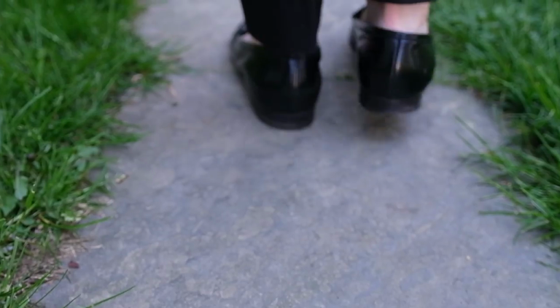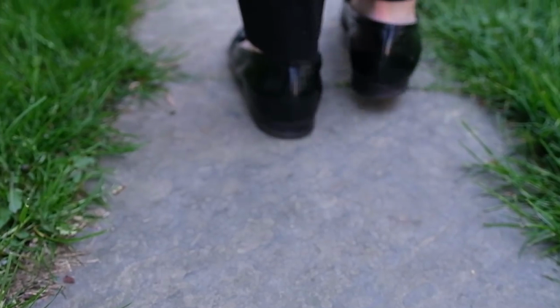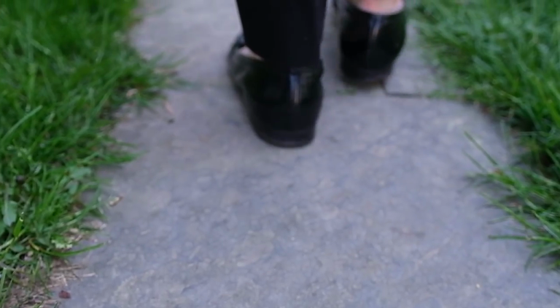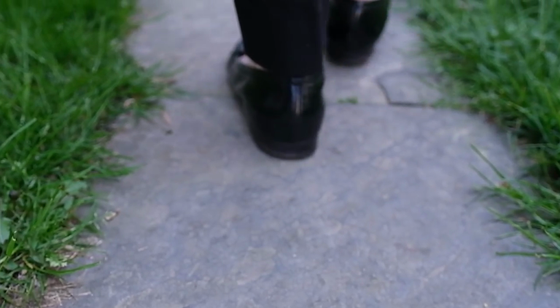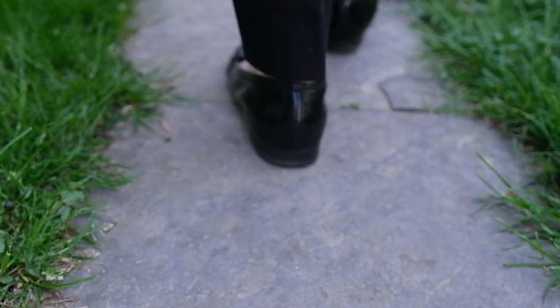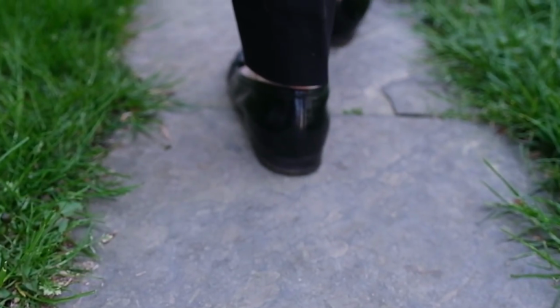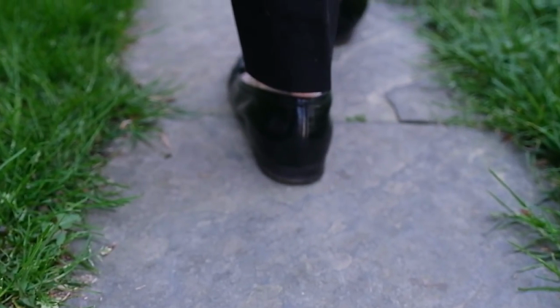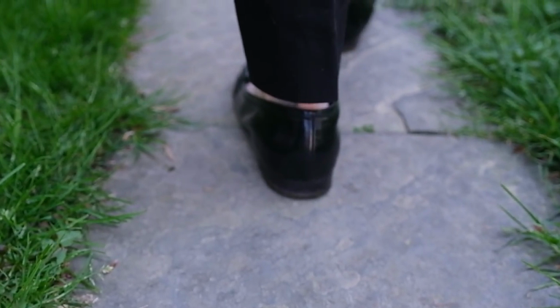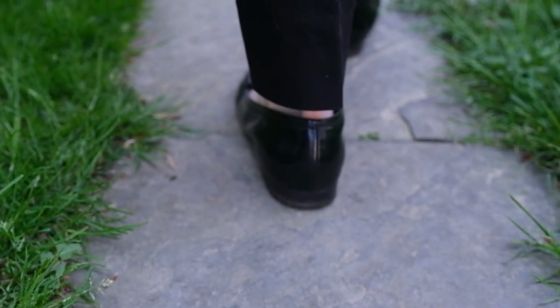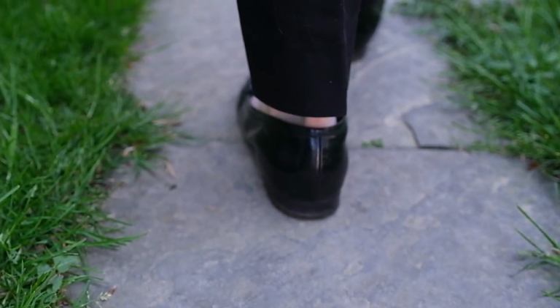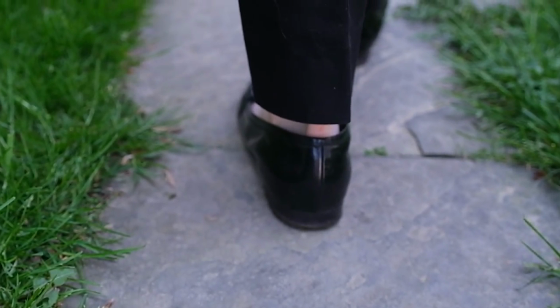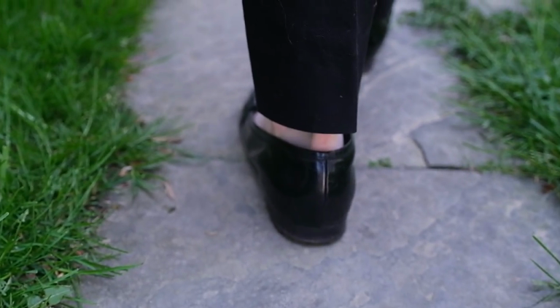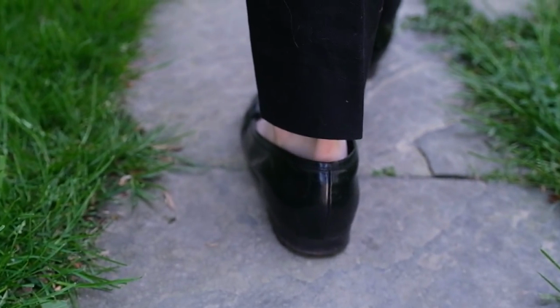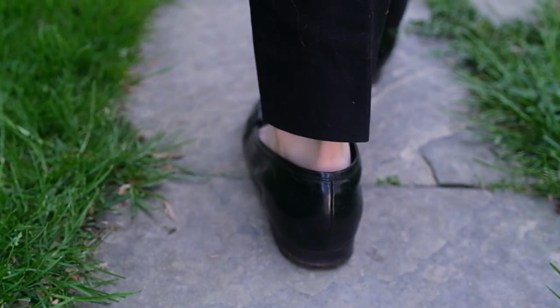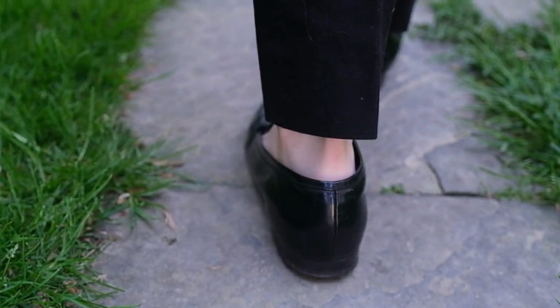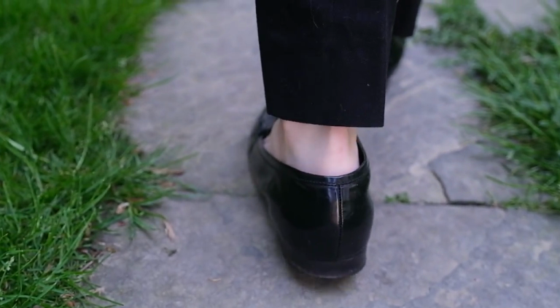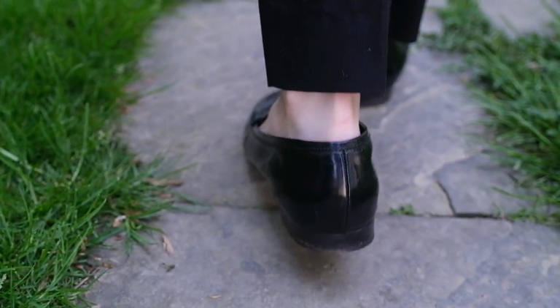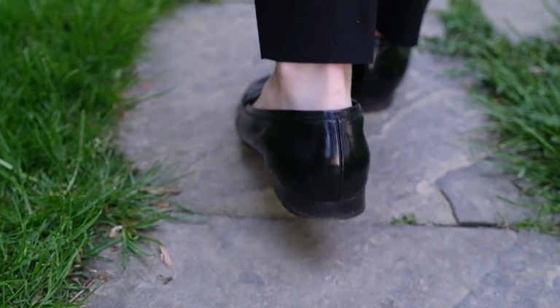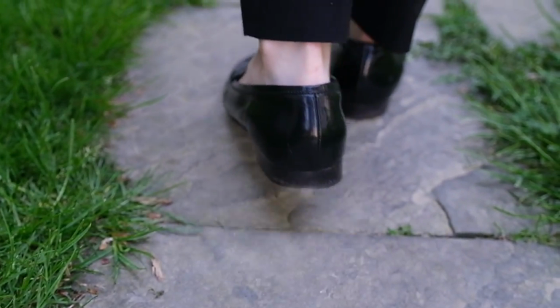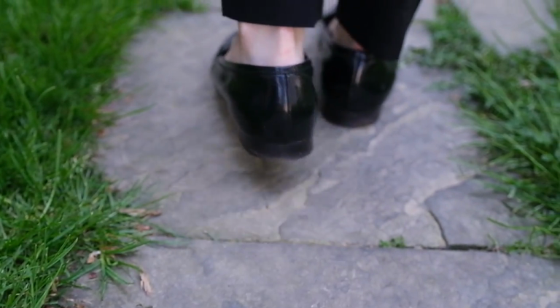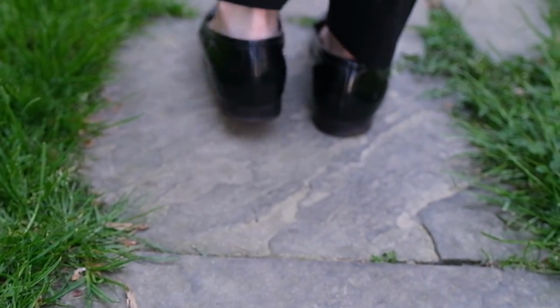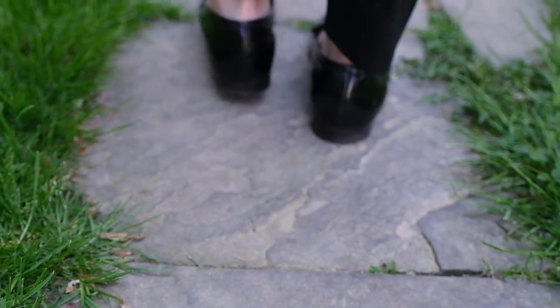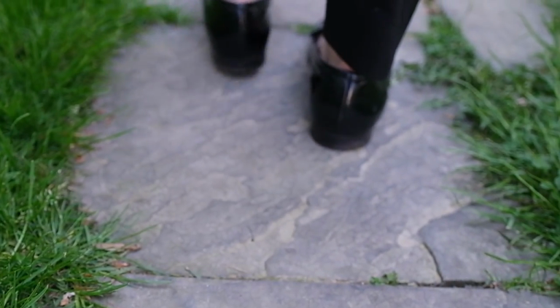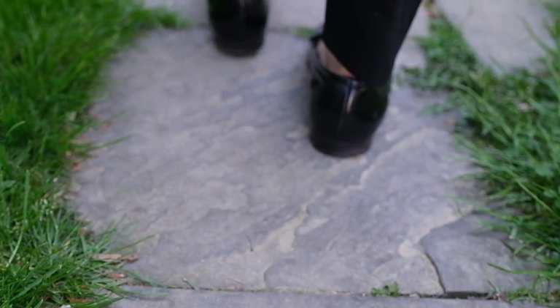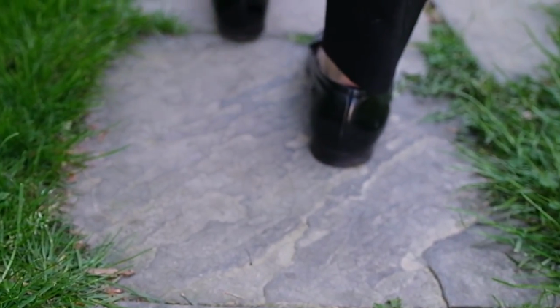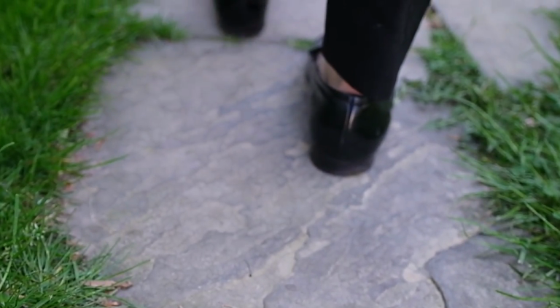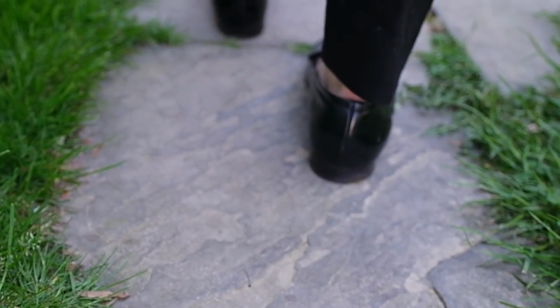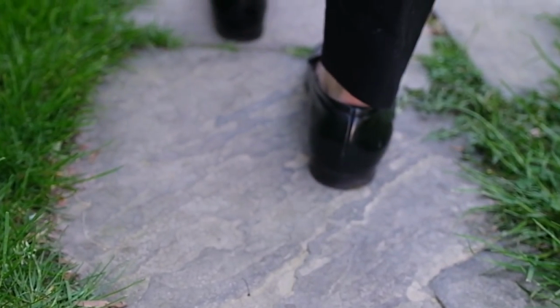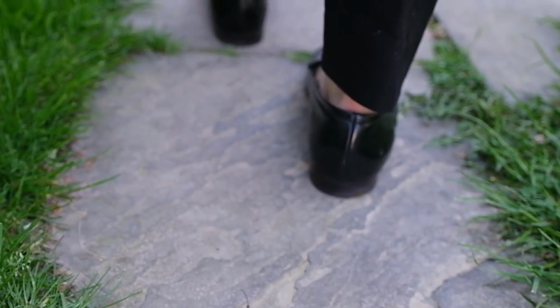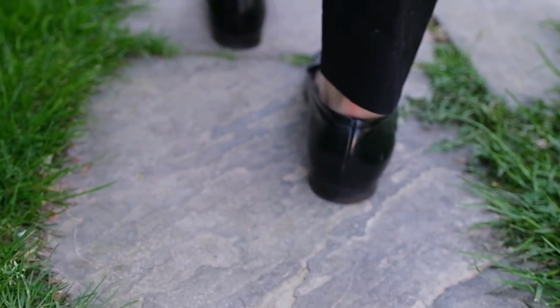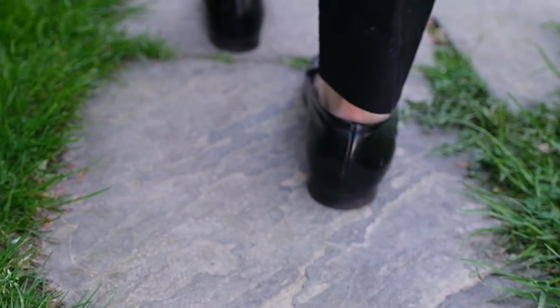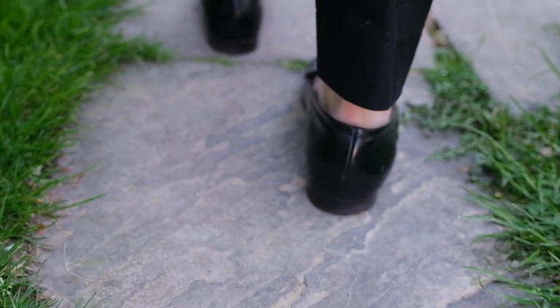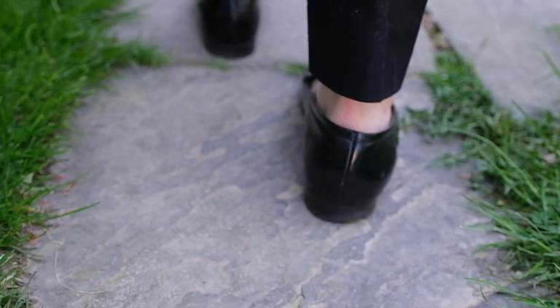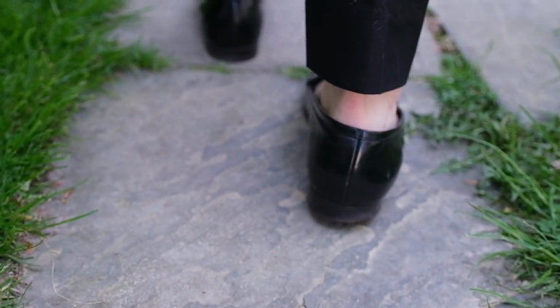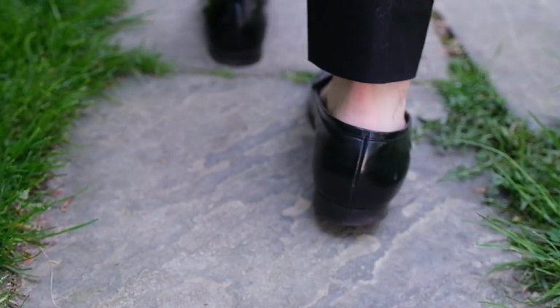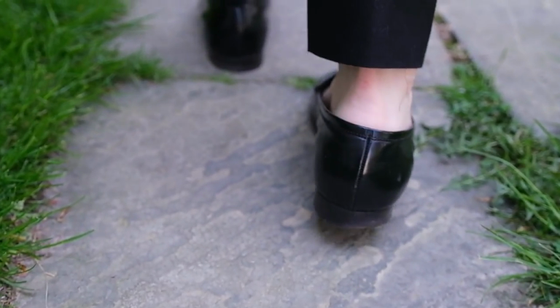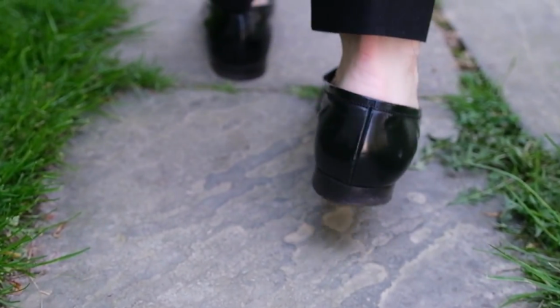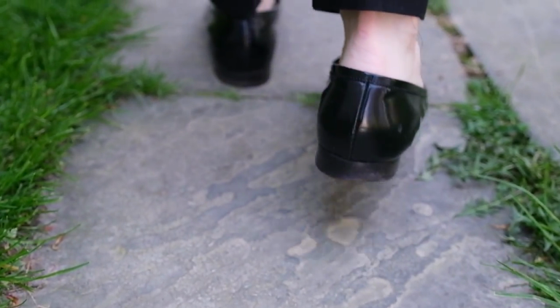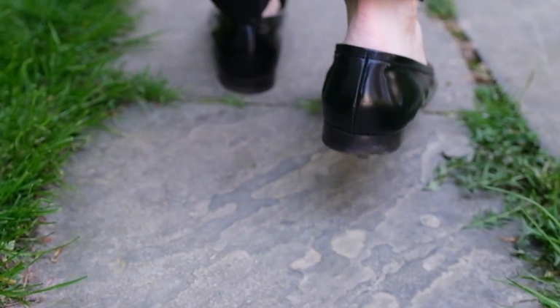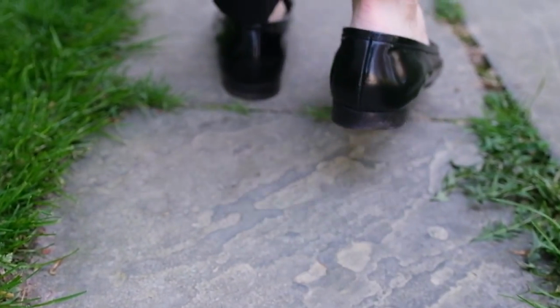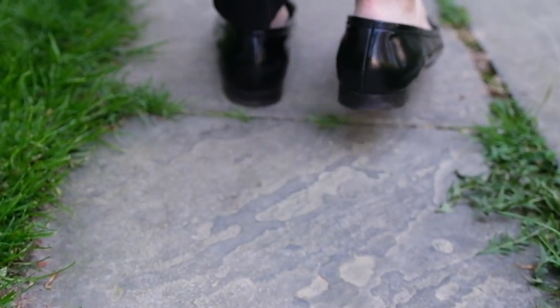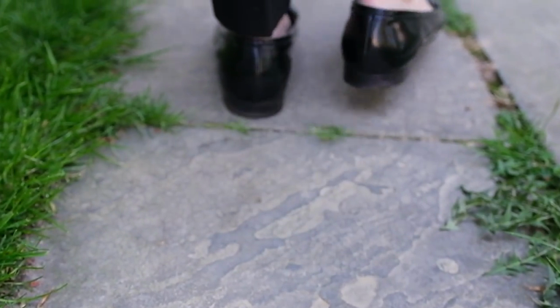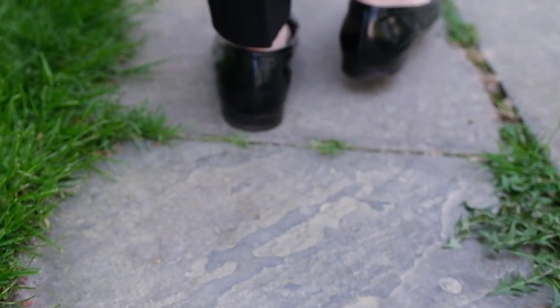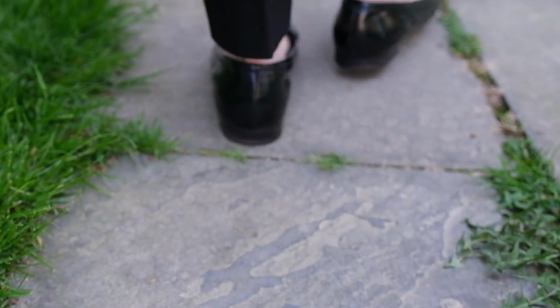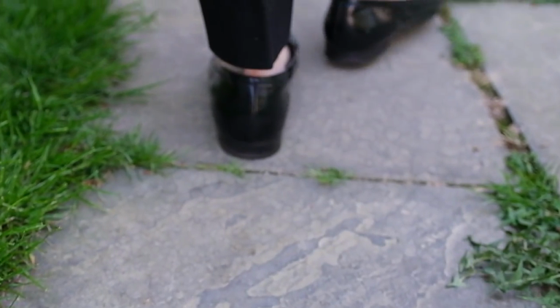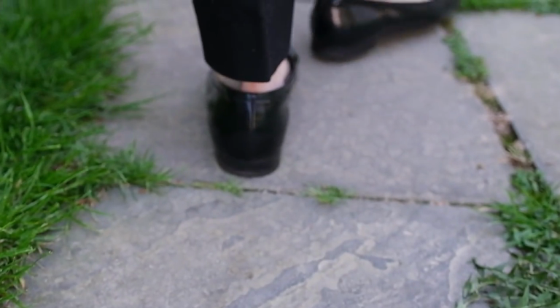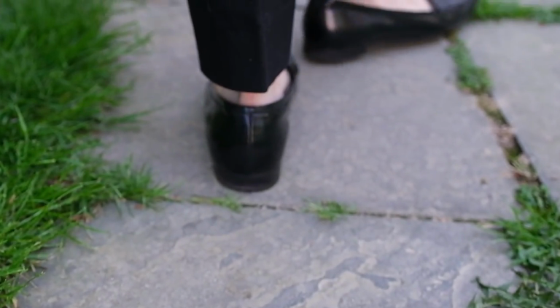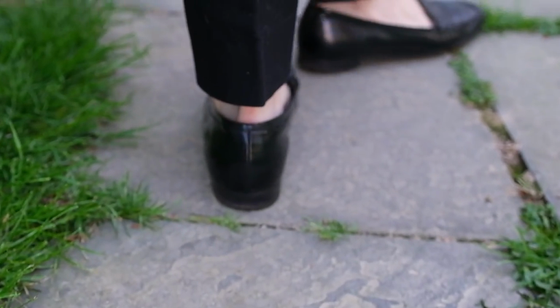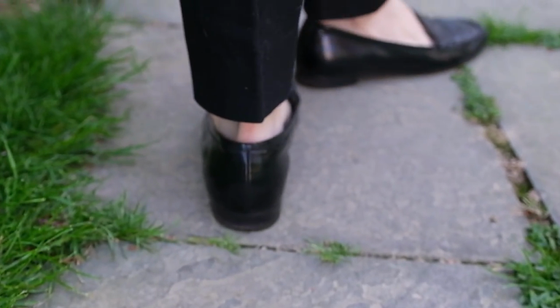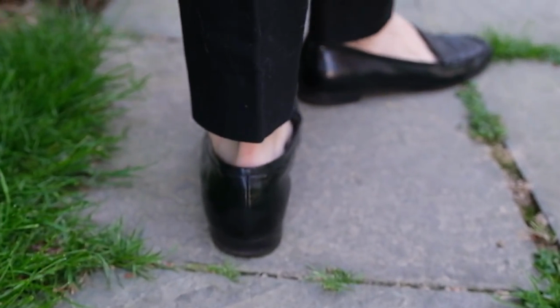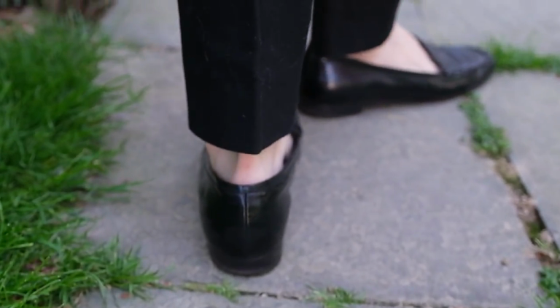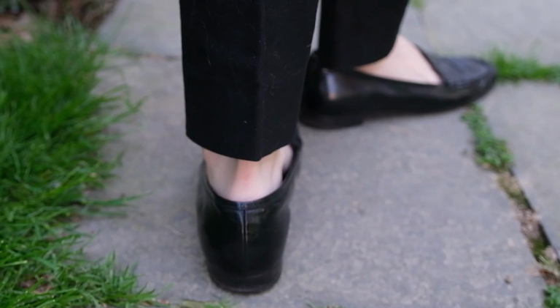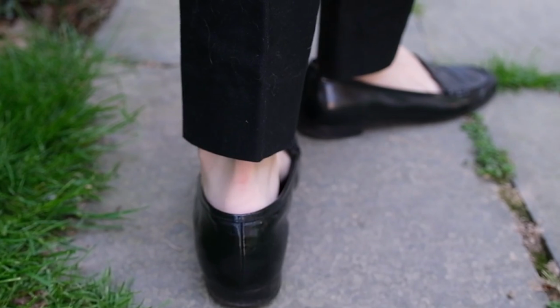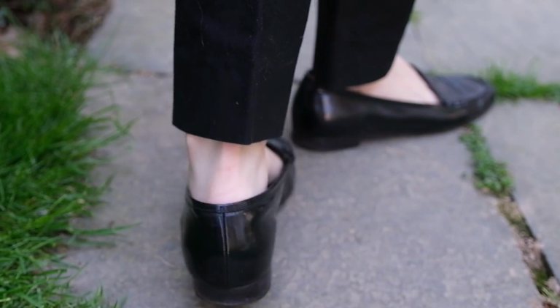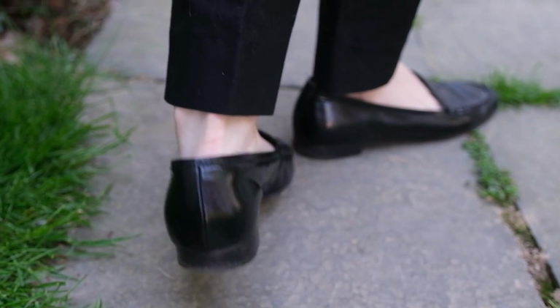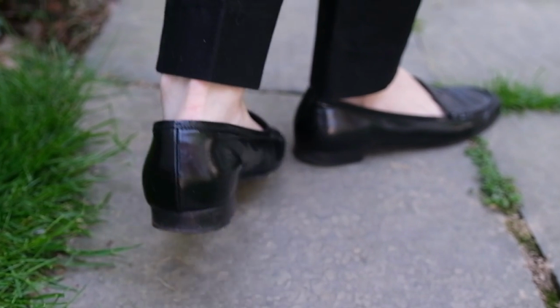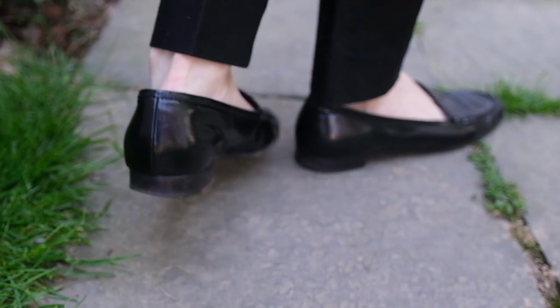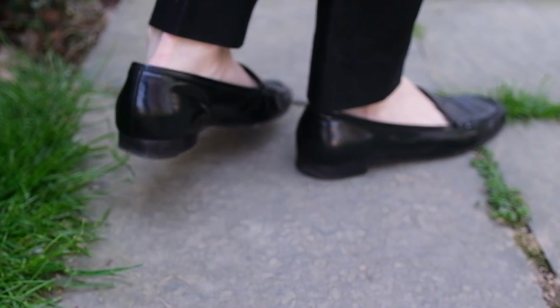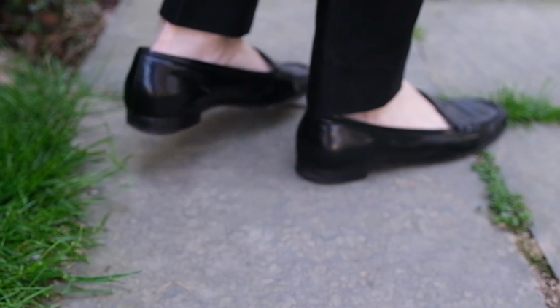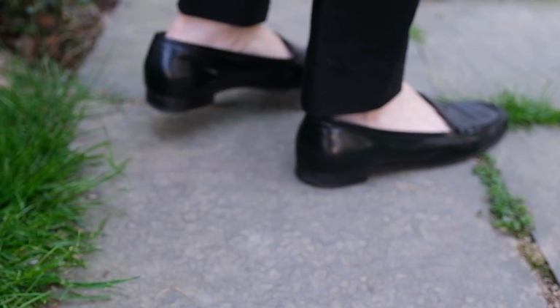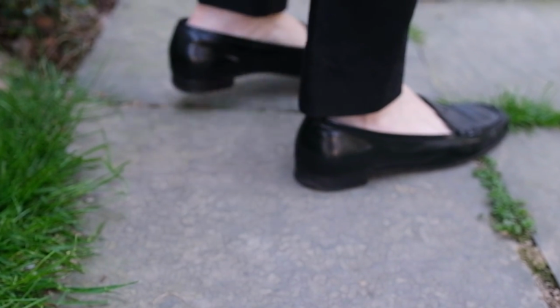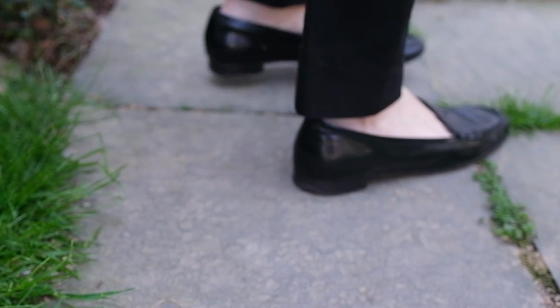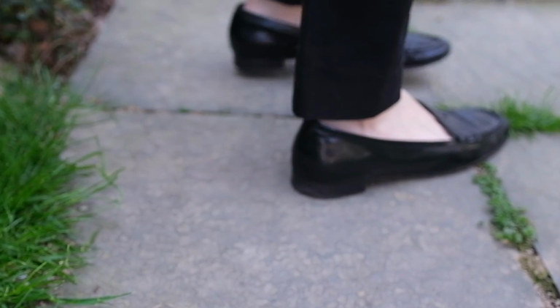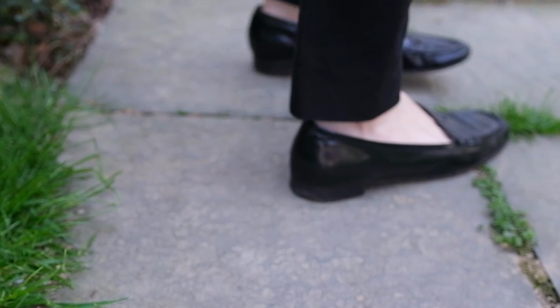I would imagine you clicked on this video for tips on how to style loafers — maybe some inspiration for your wardrobe. I'm going to share with you how to do it.